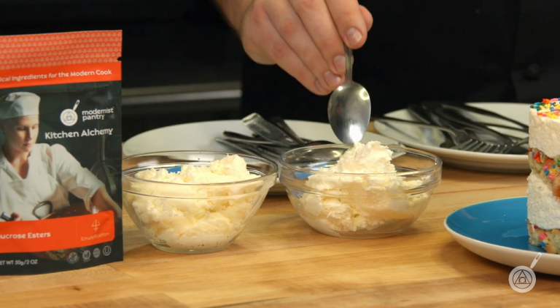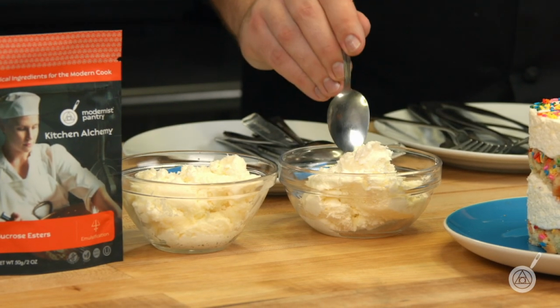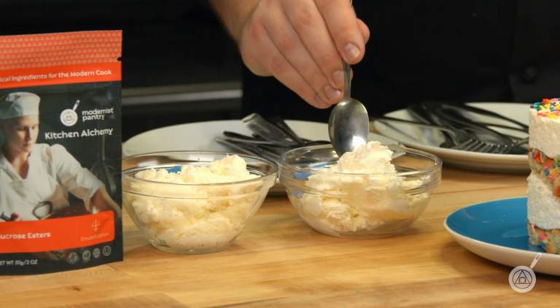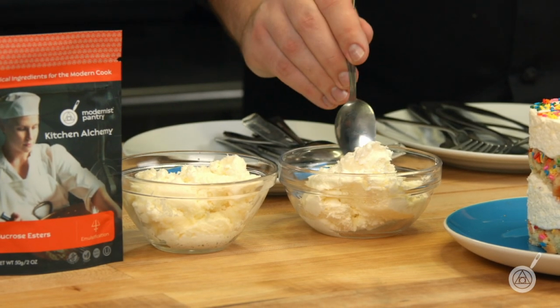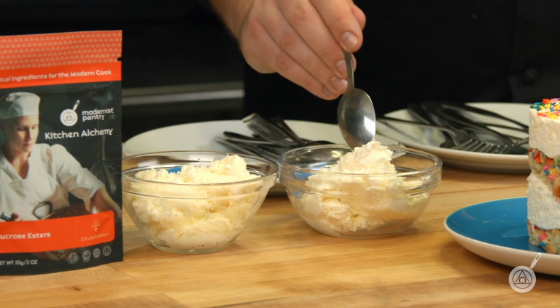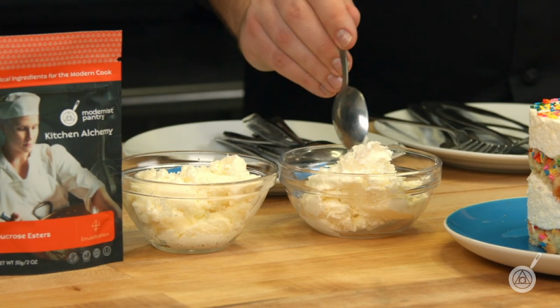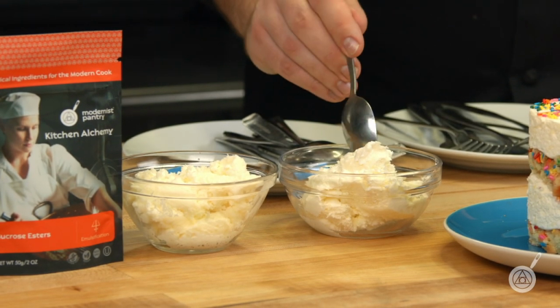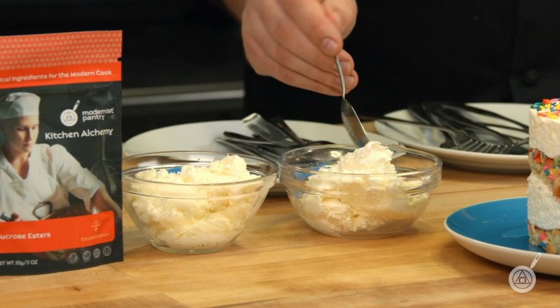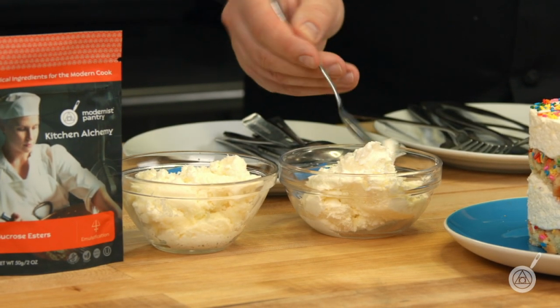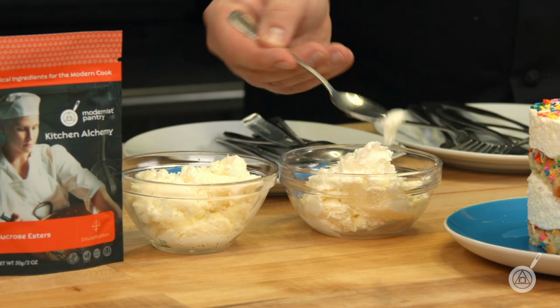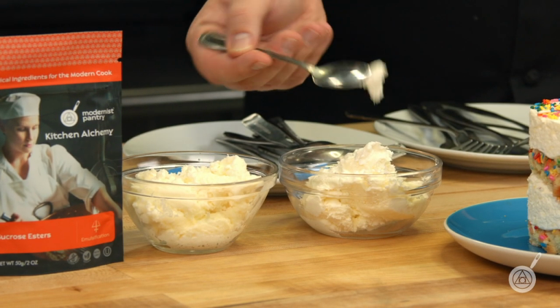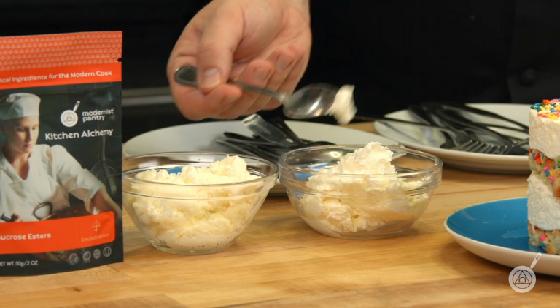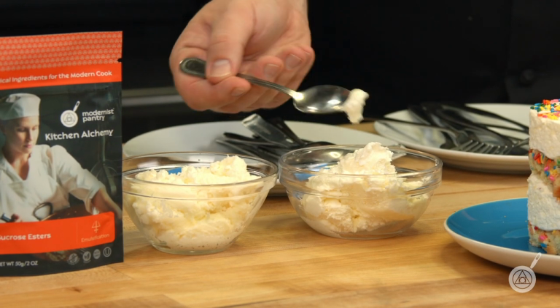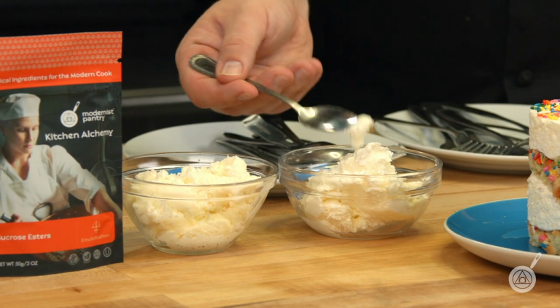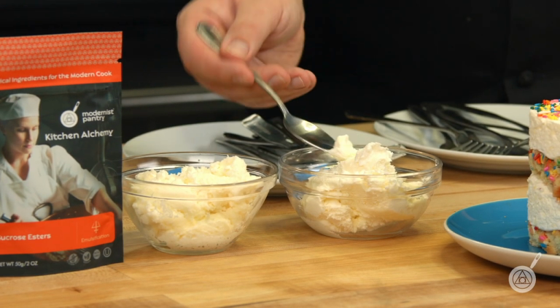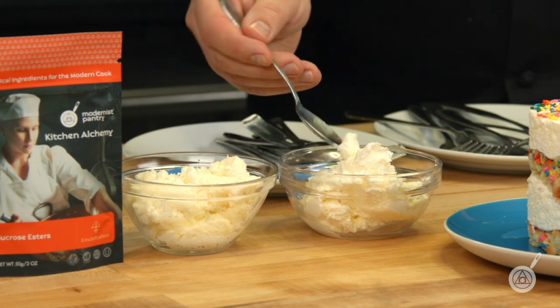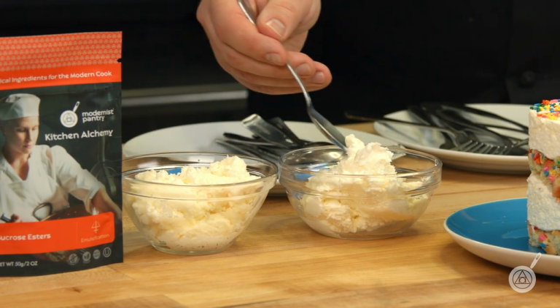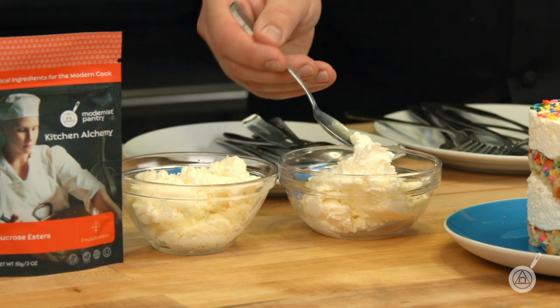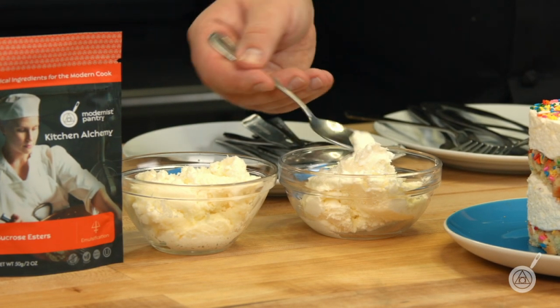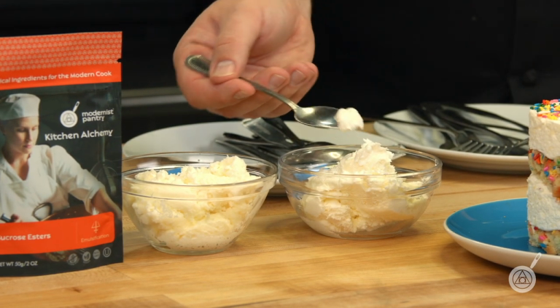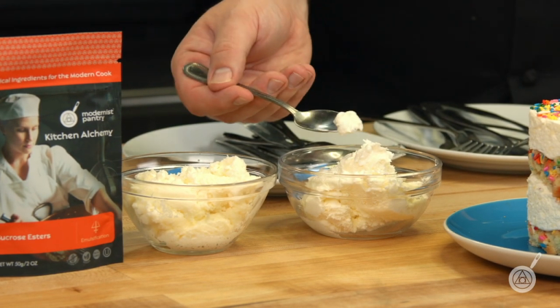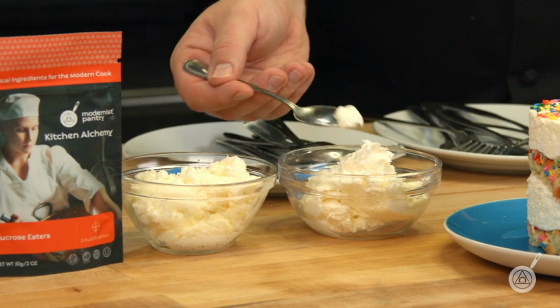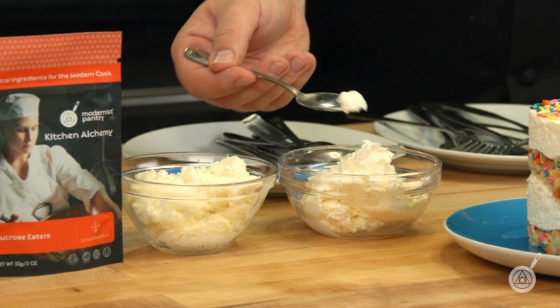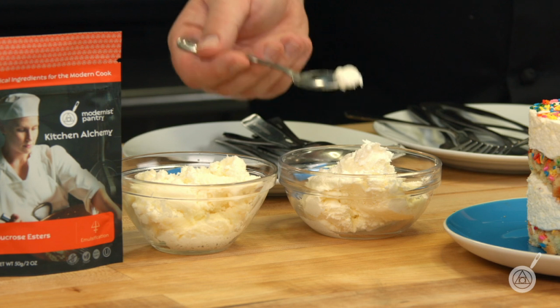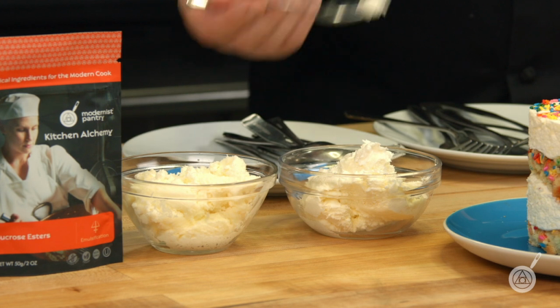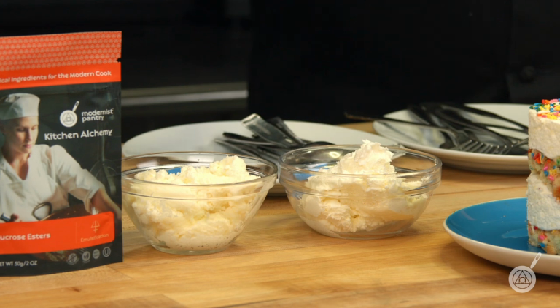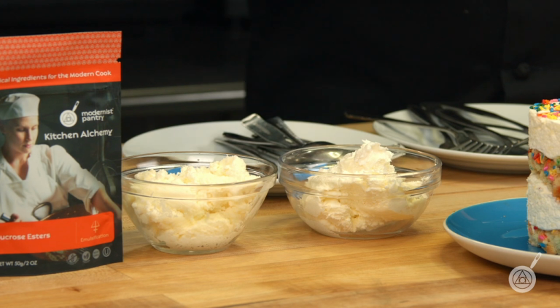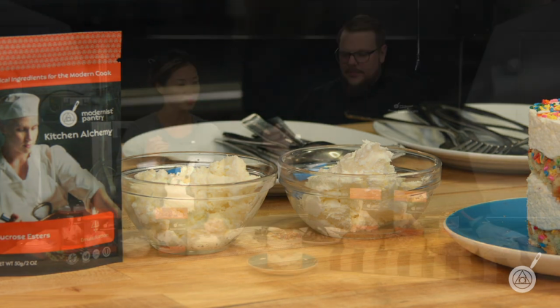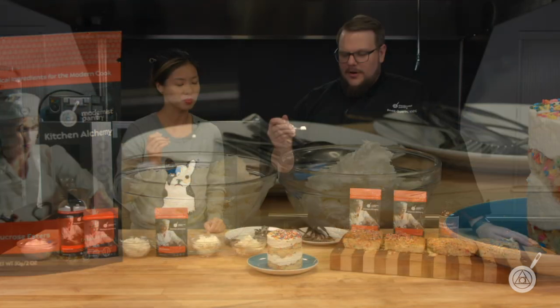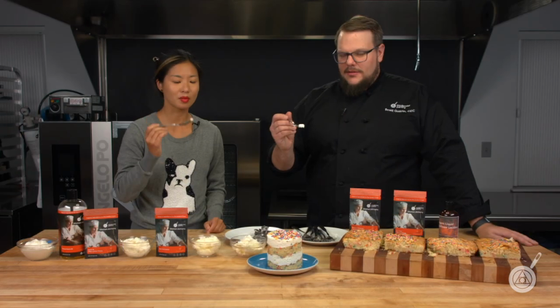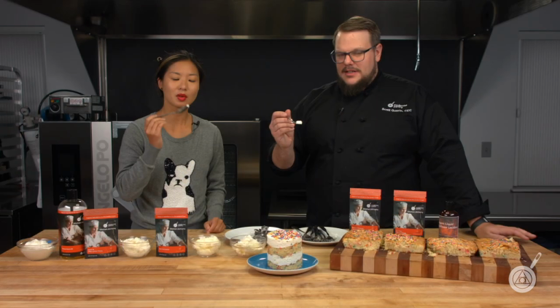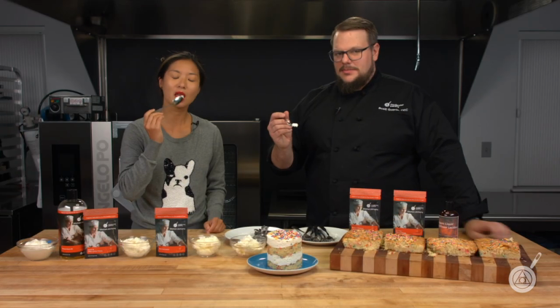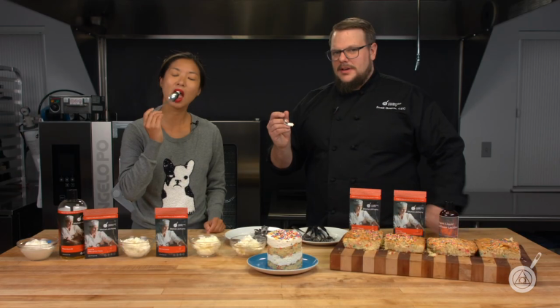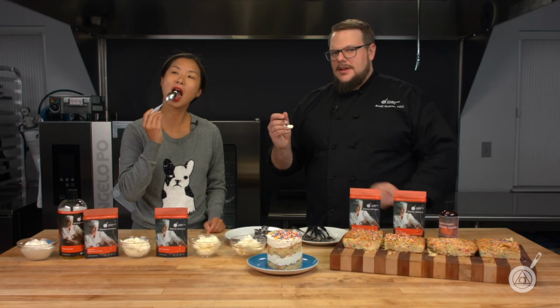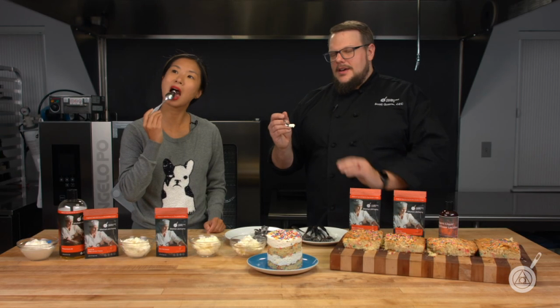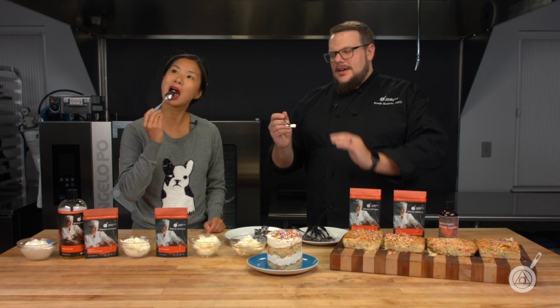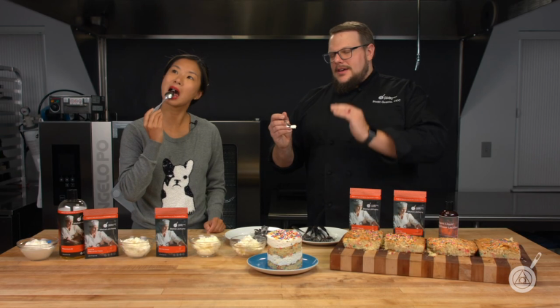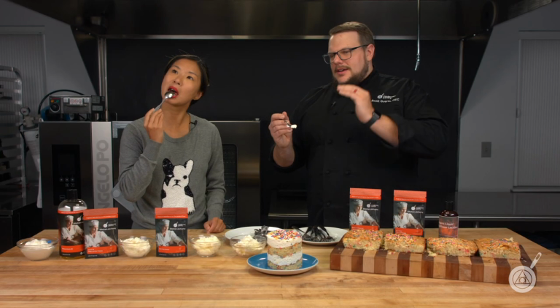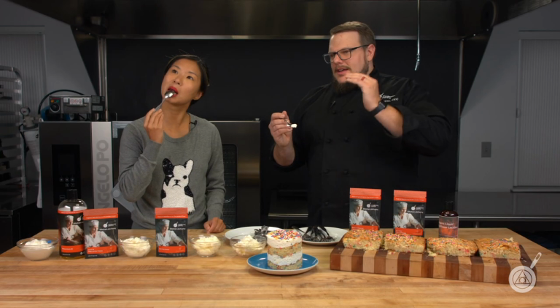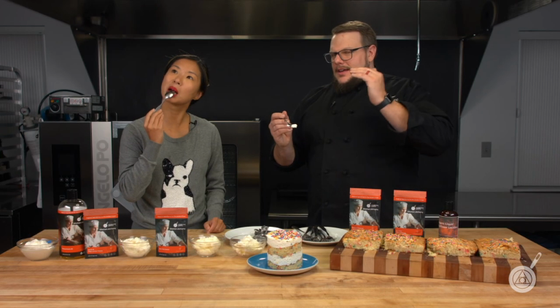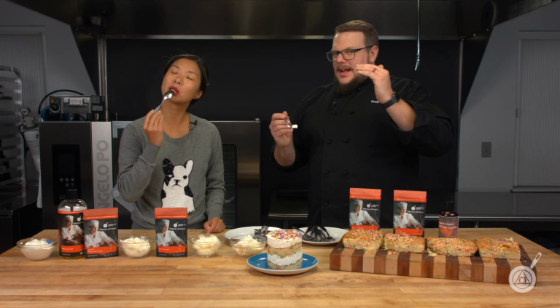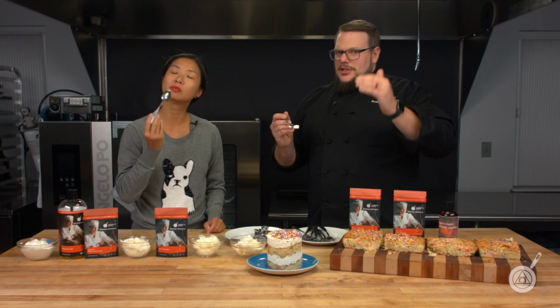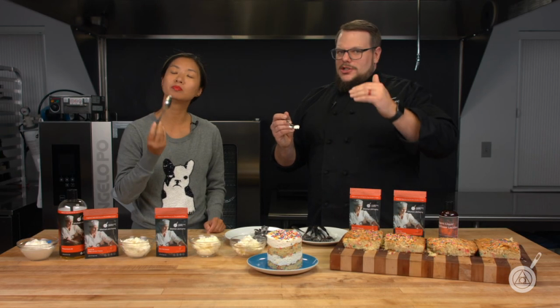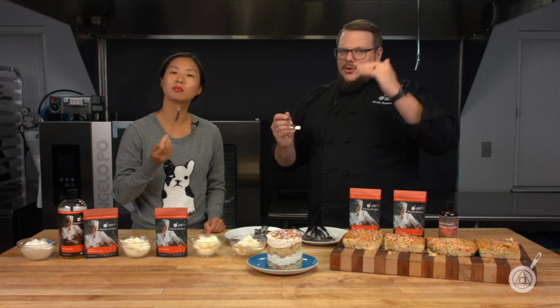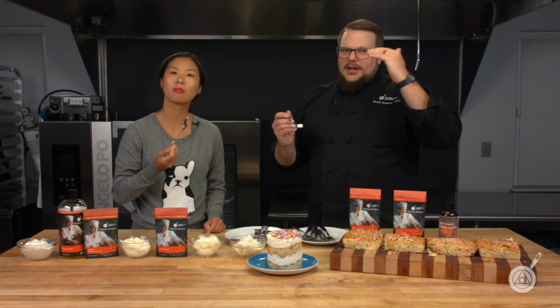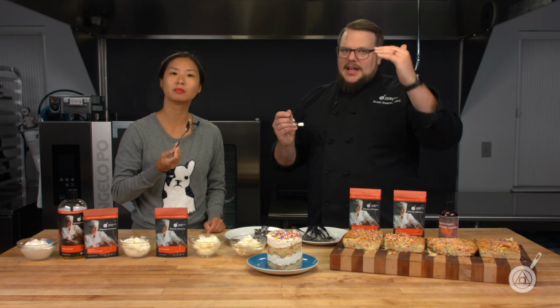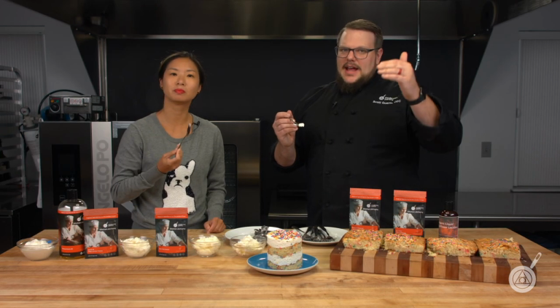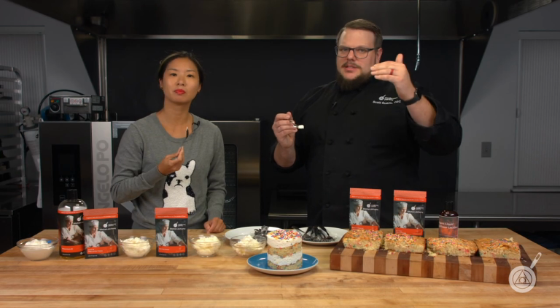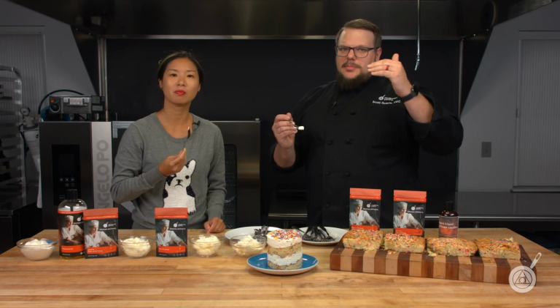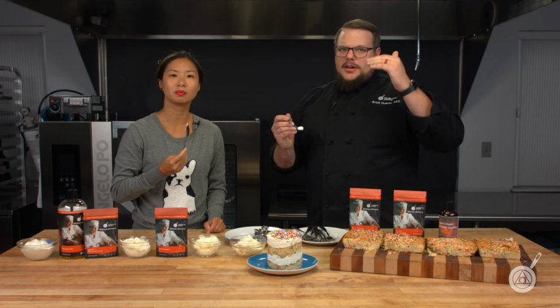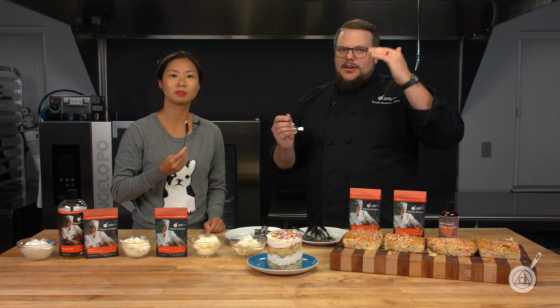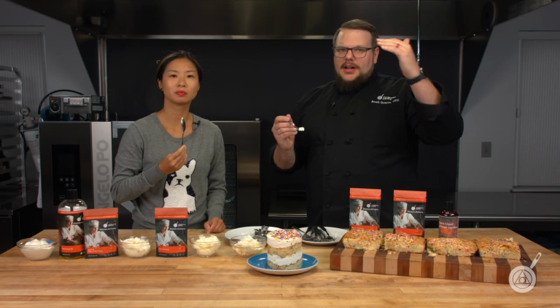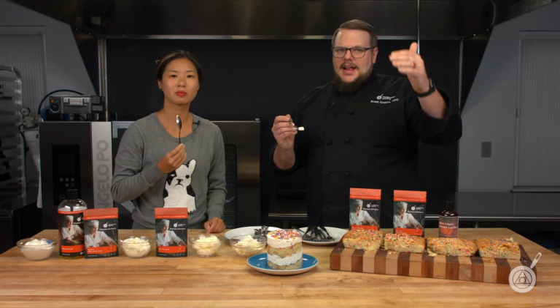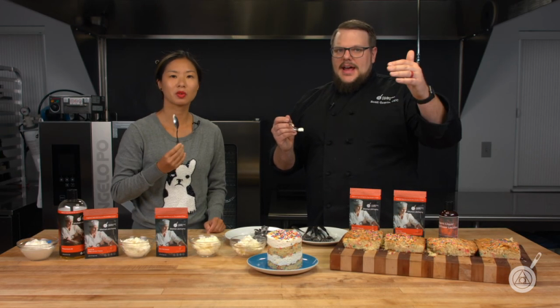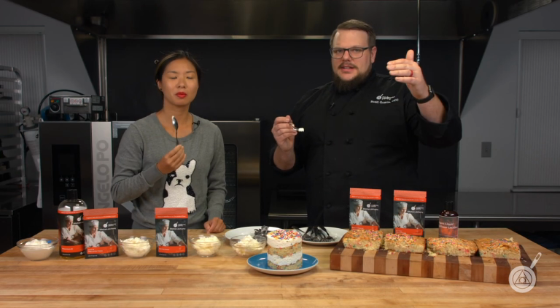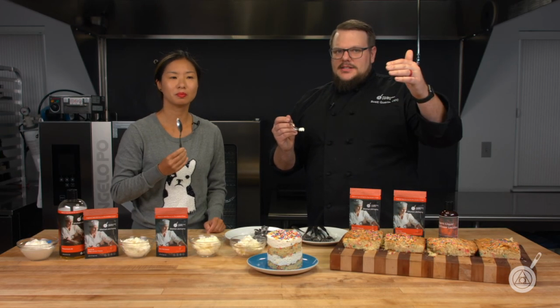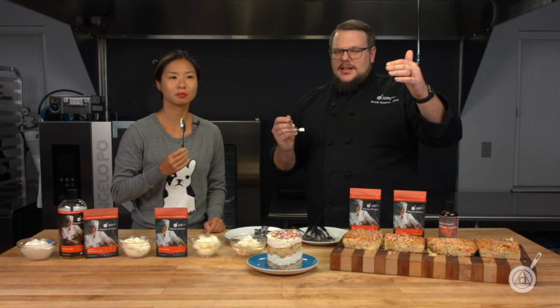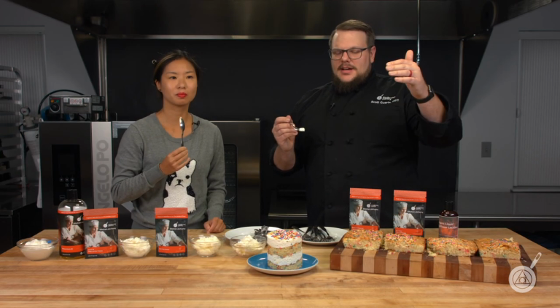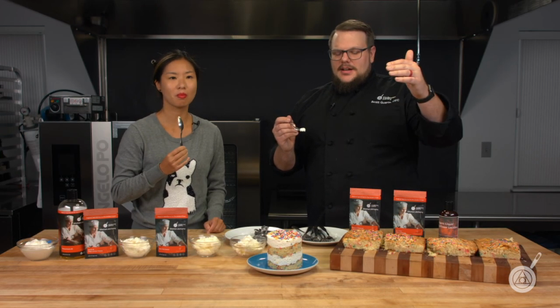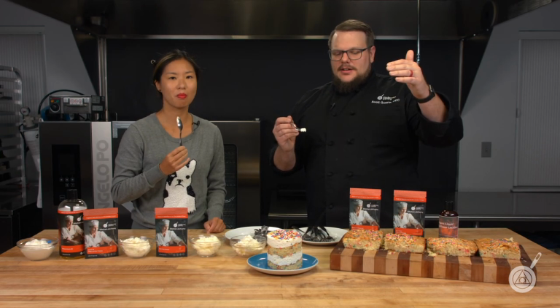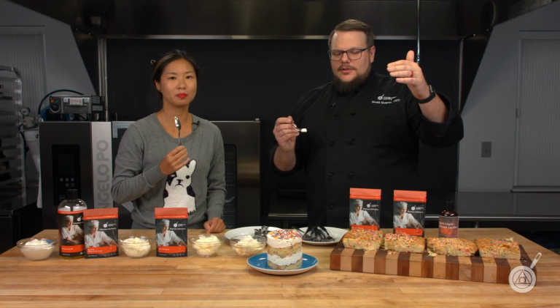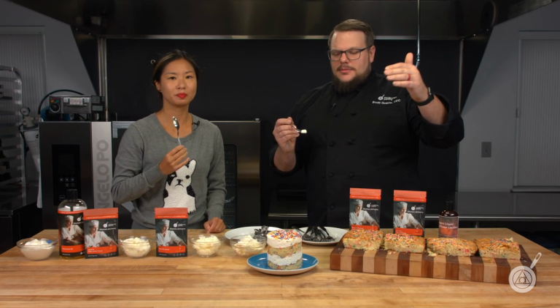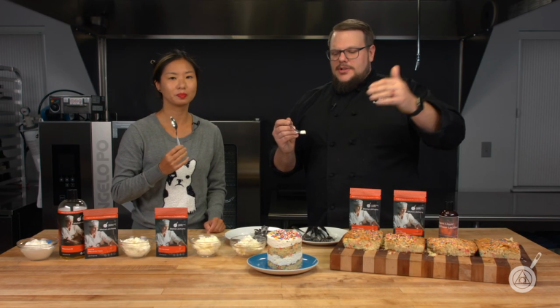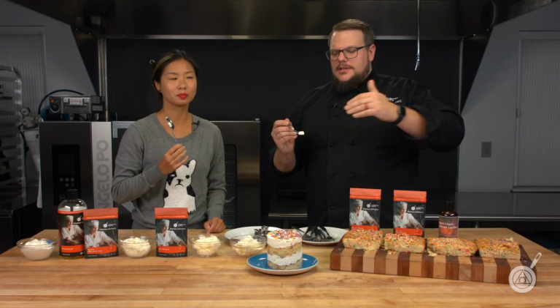This recipe is the Milk Bar recipe — it has shortening, it has butter, and it has cream cheese.